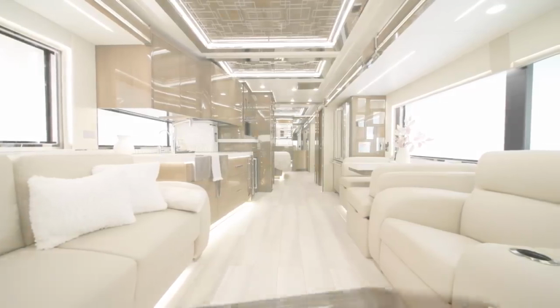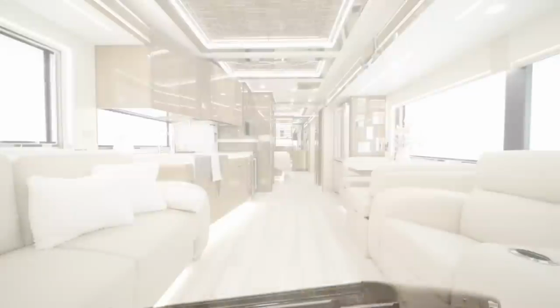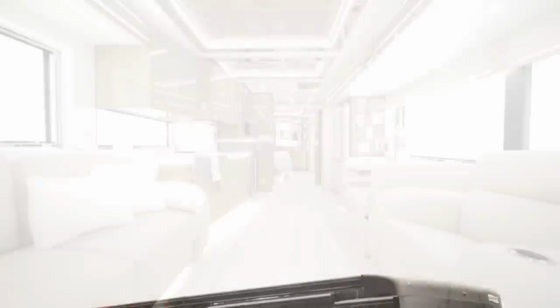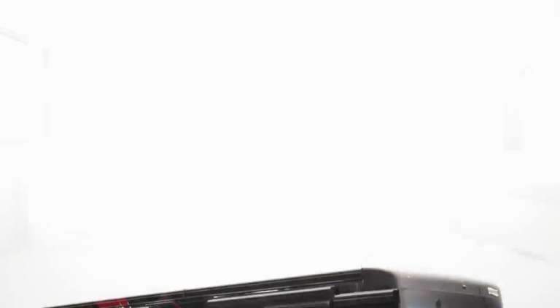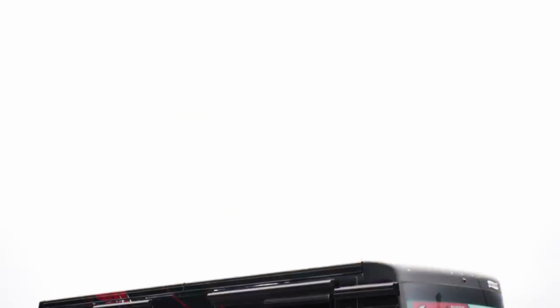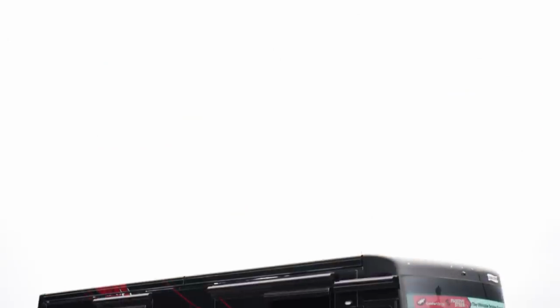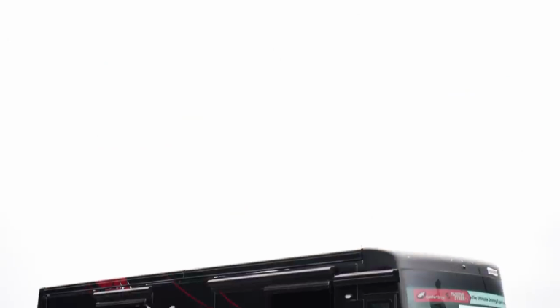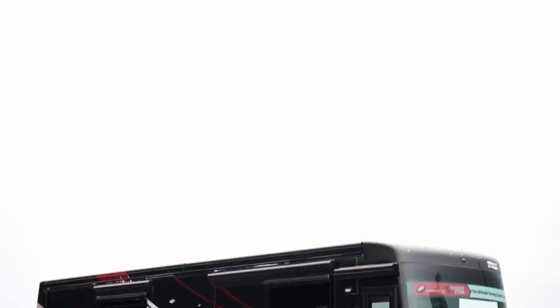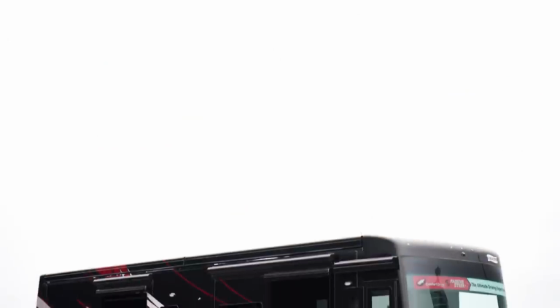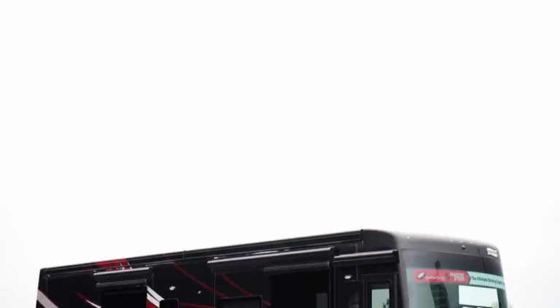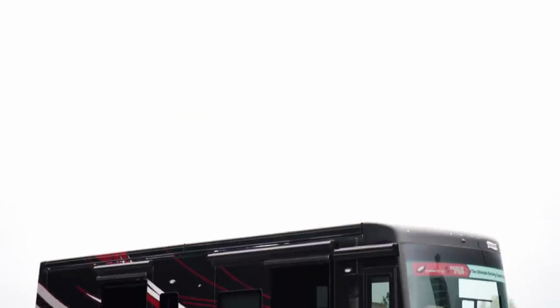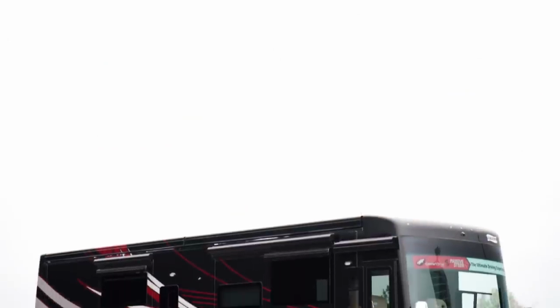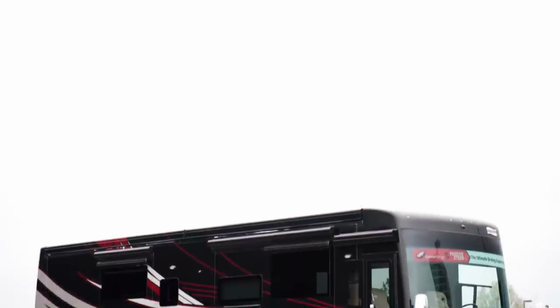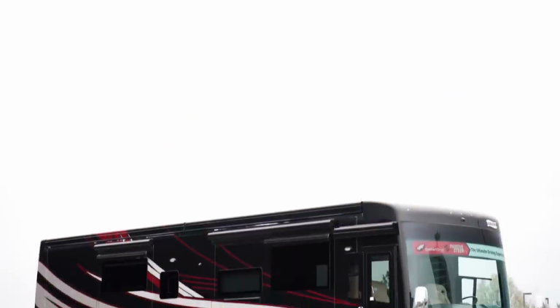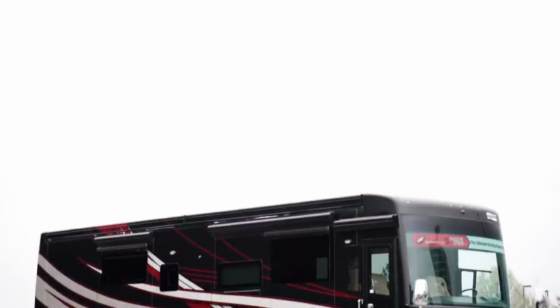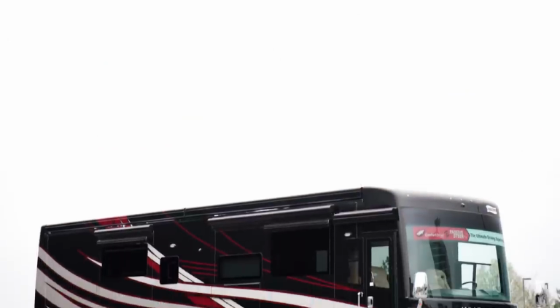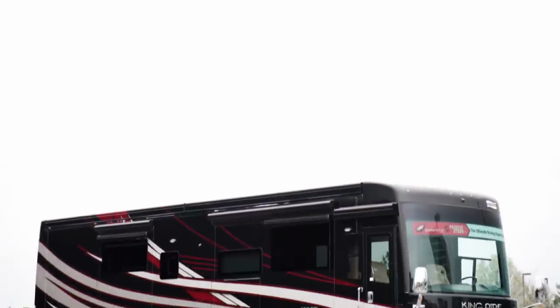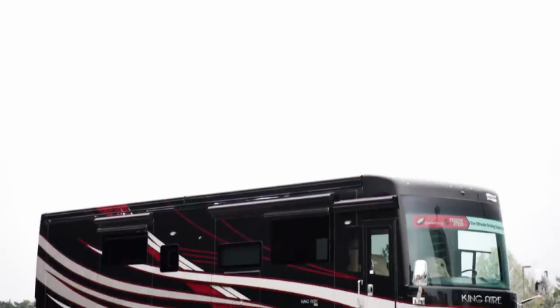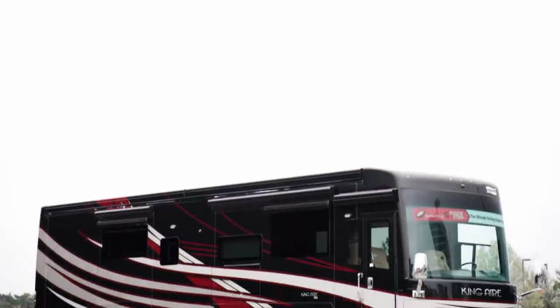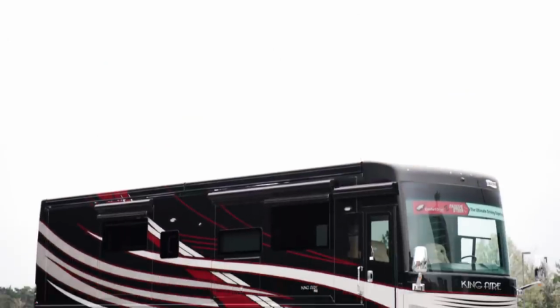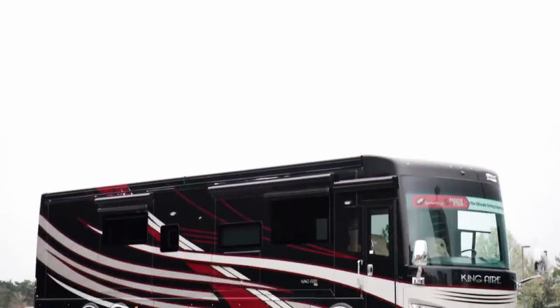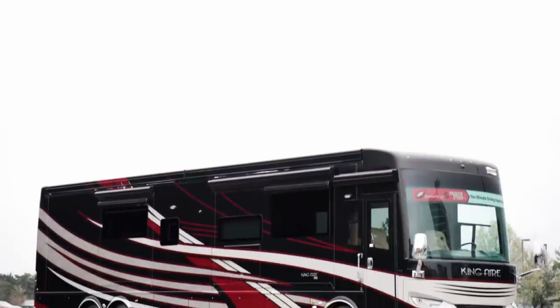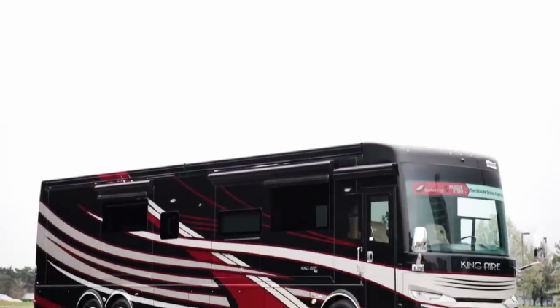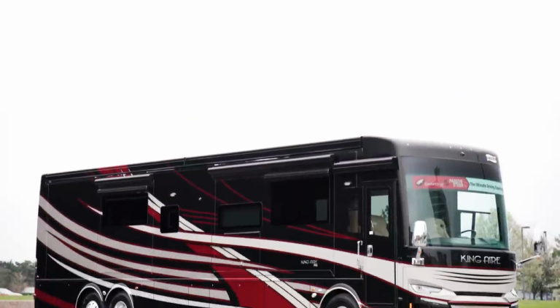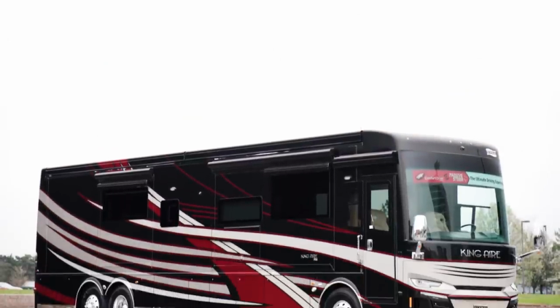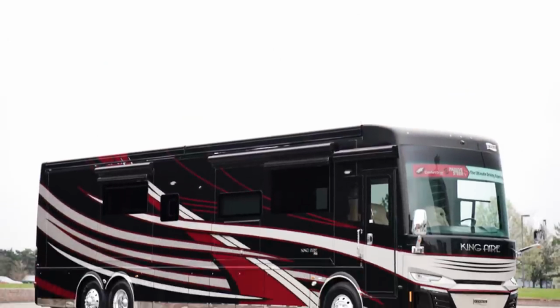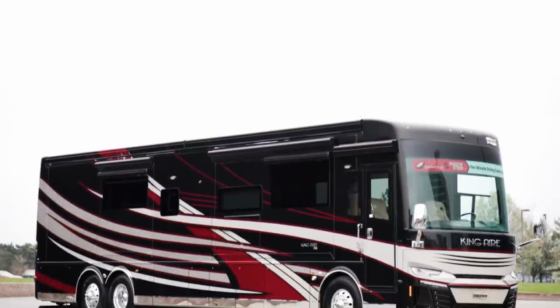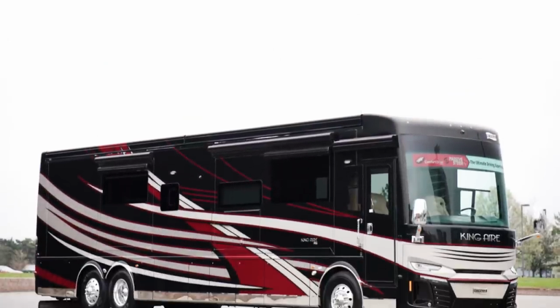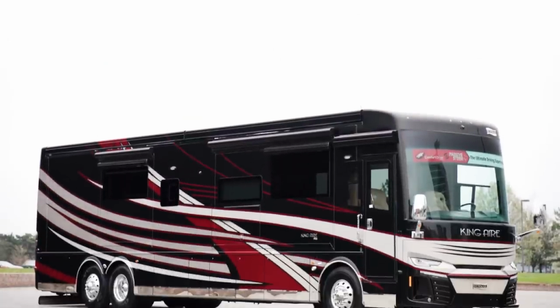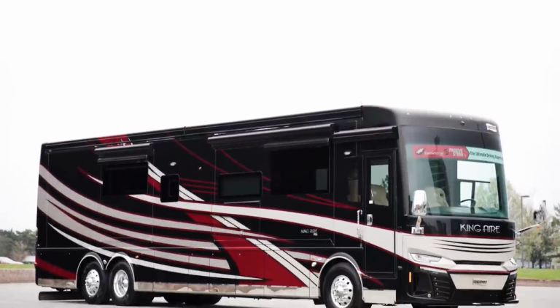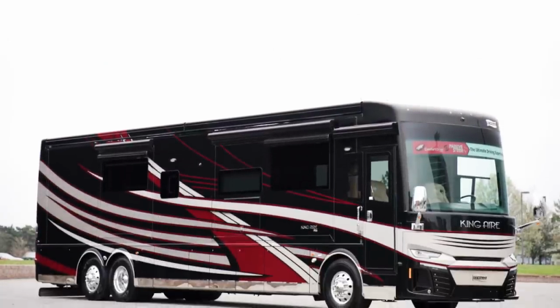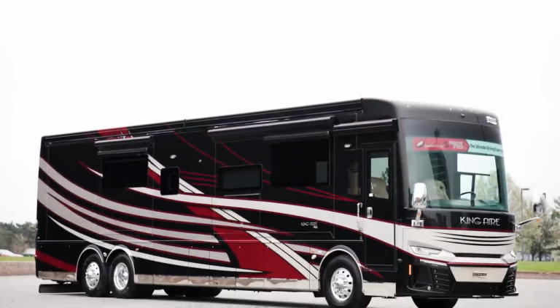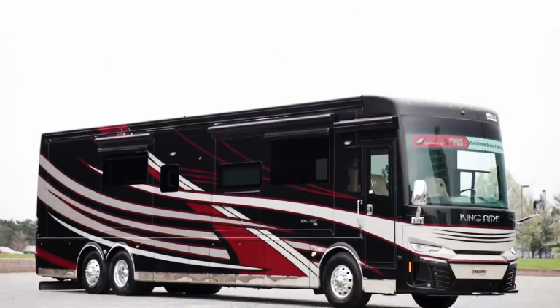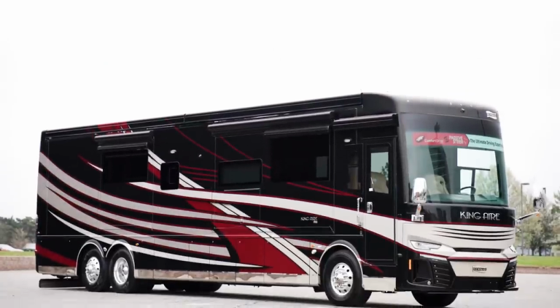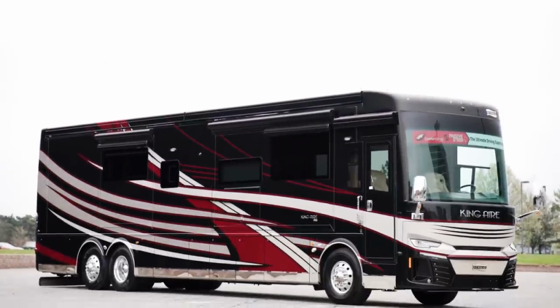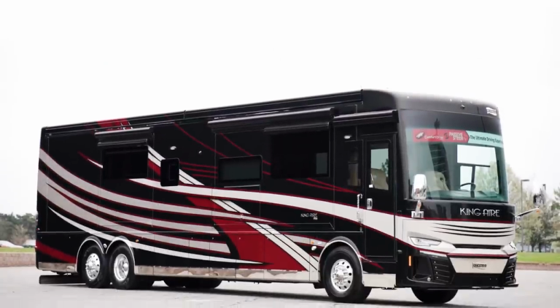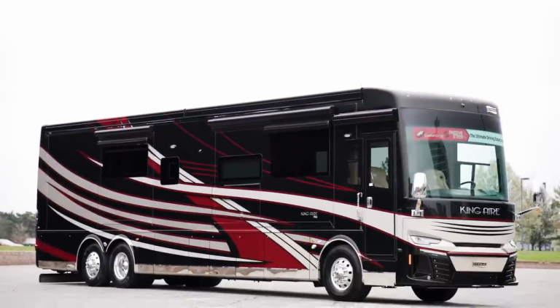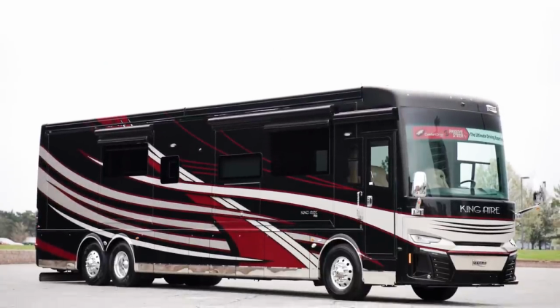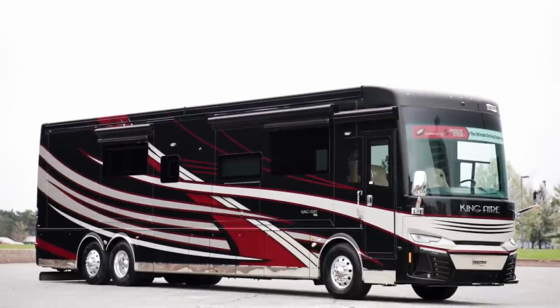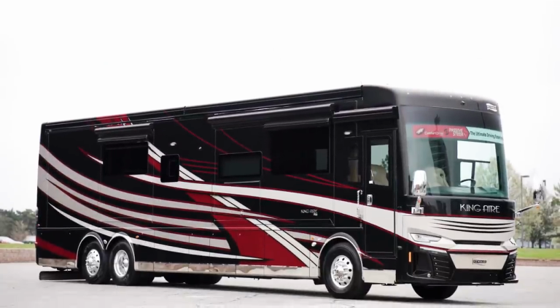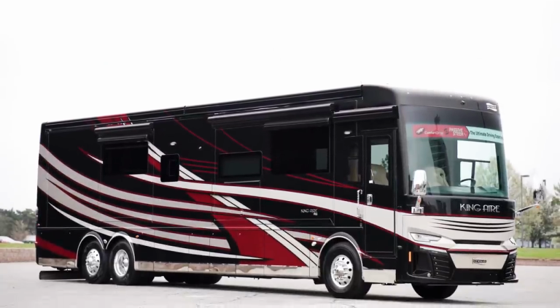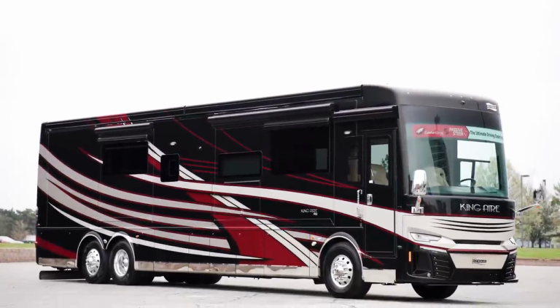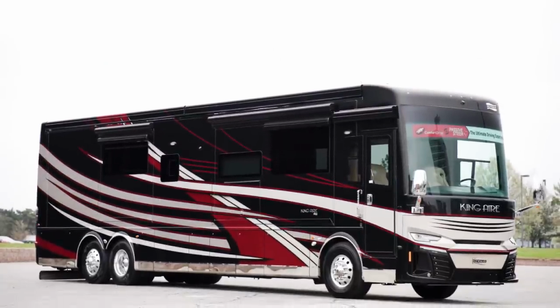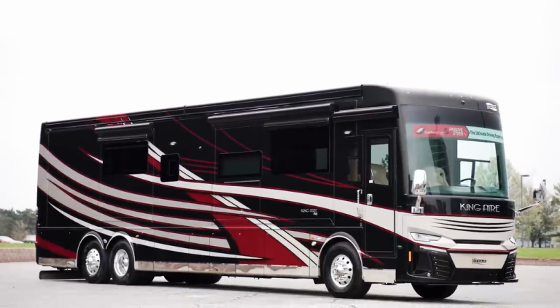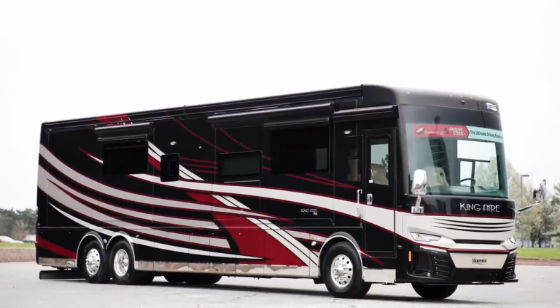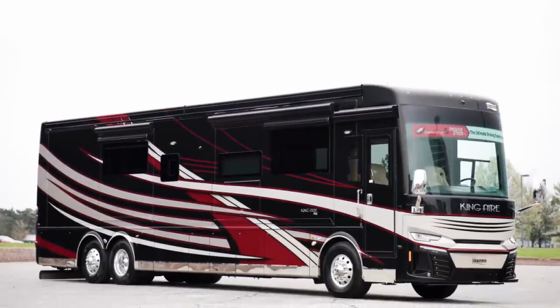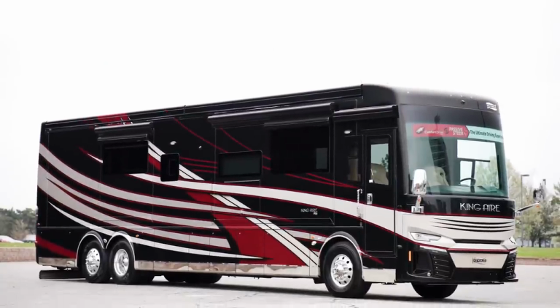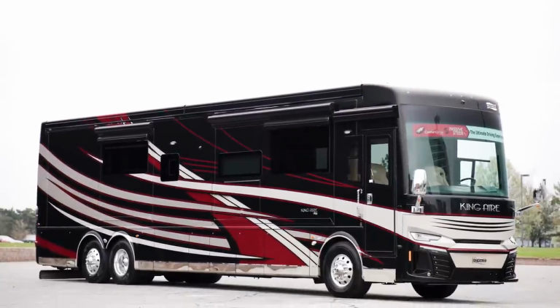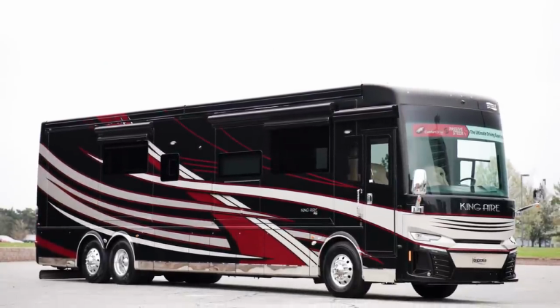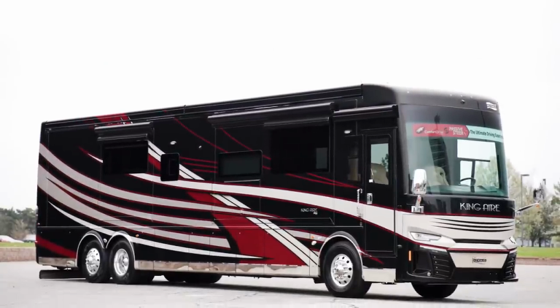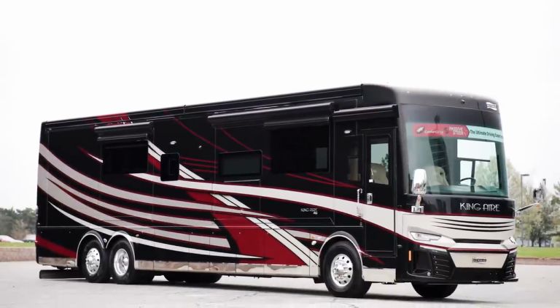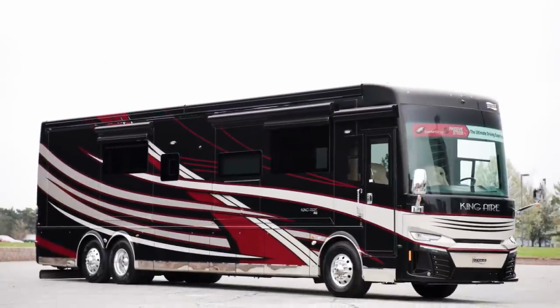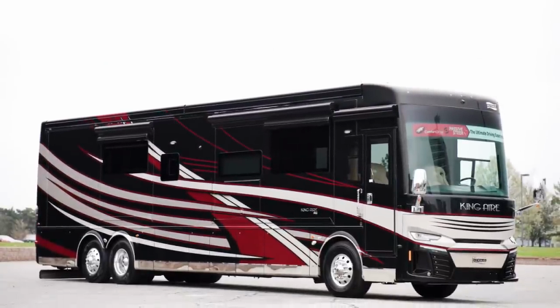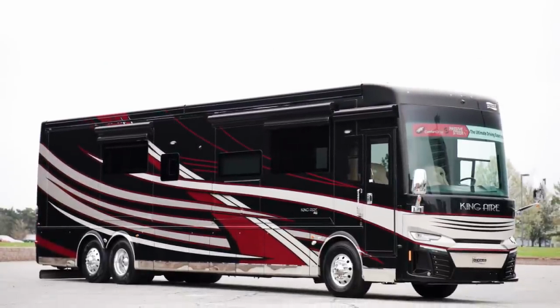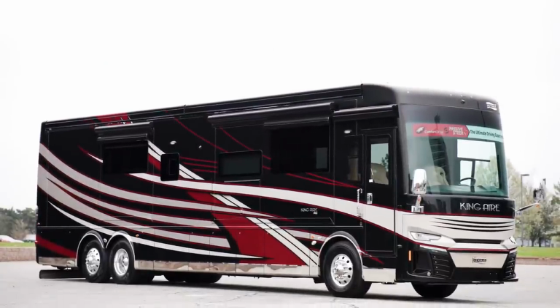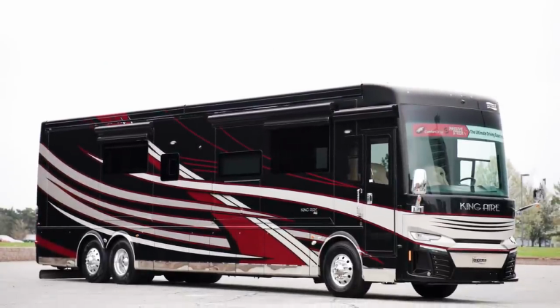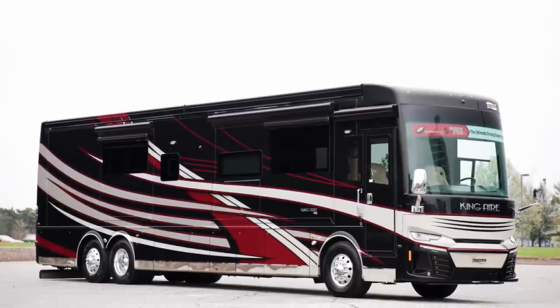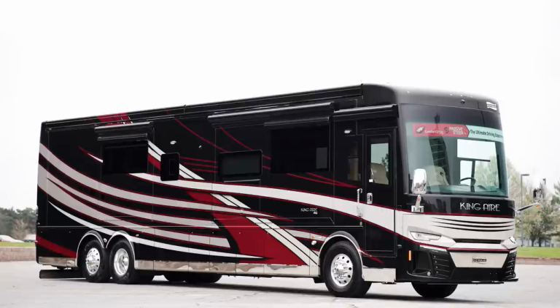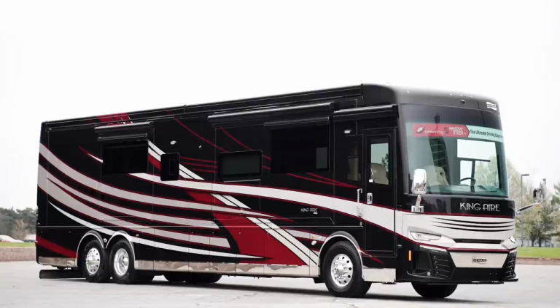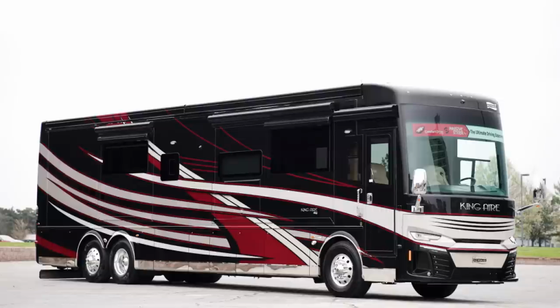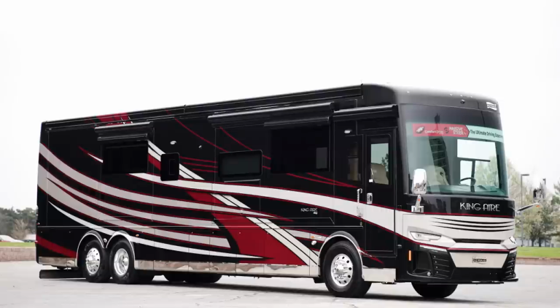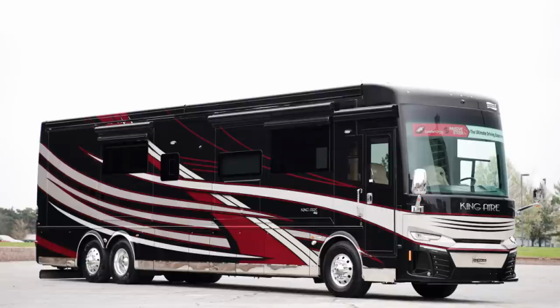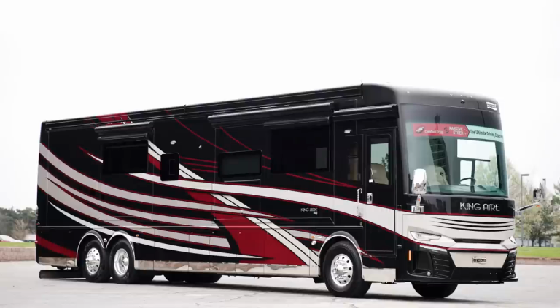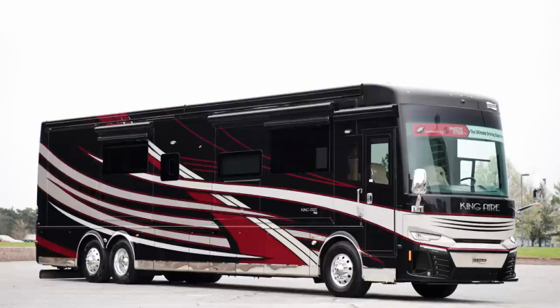Today, we're touring floorplan 4596, which is new for 2023 and one of four floor plans available.